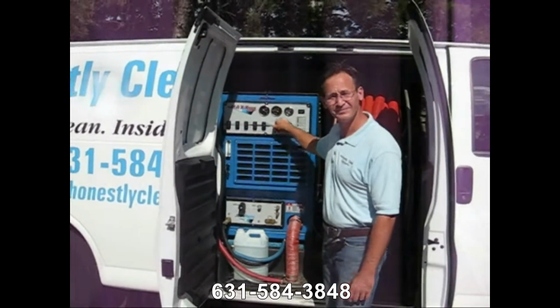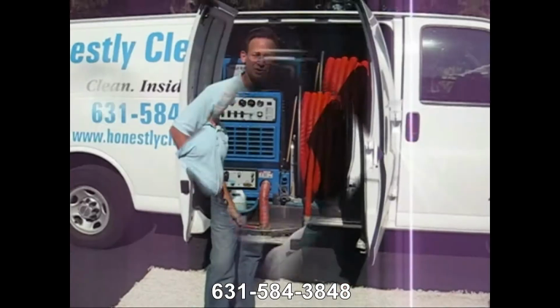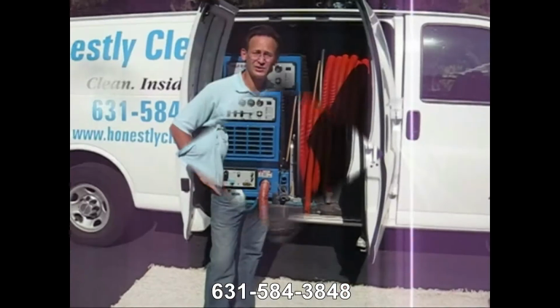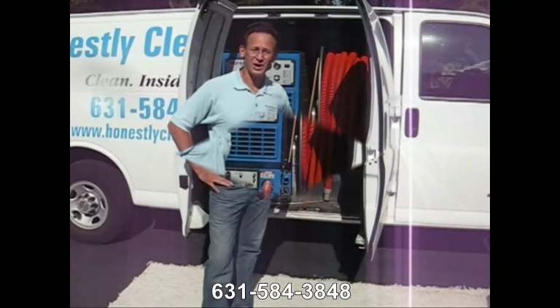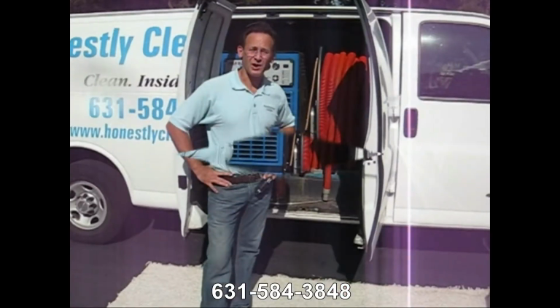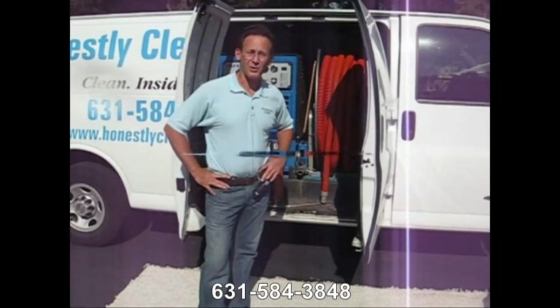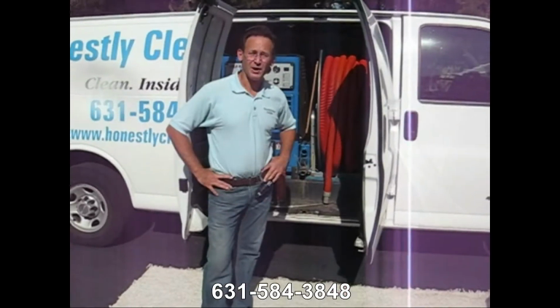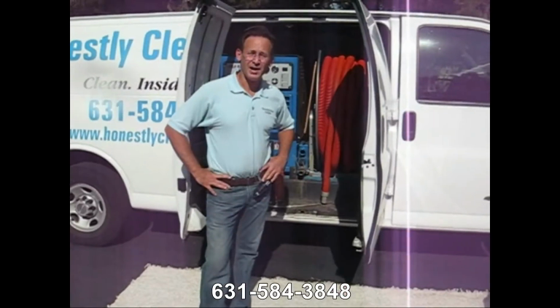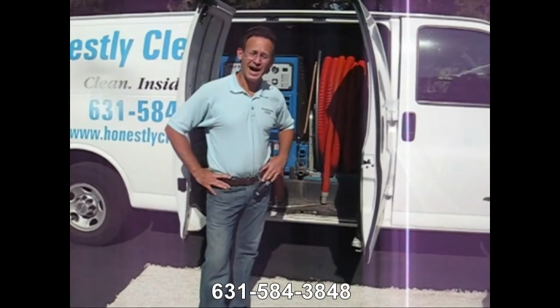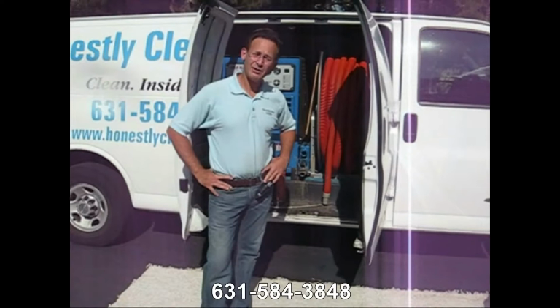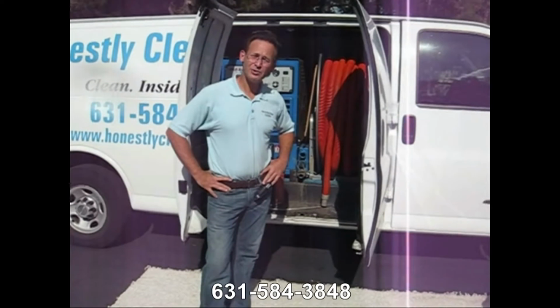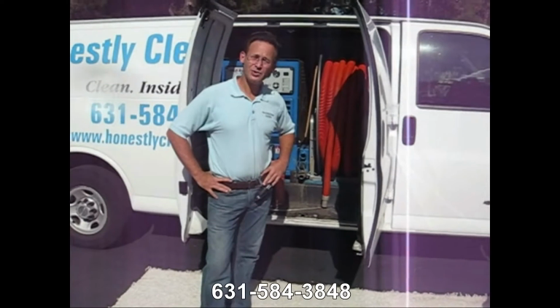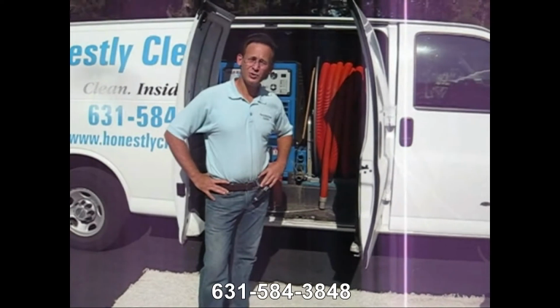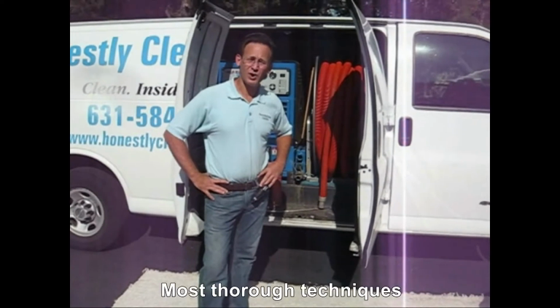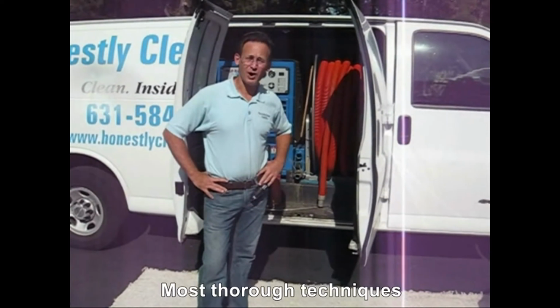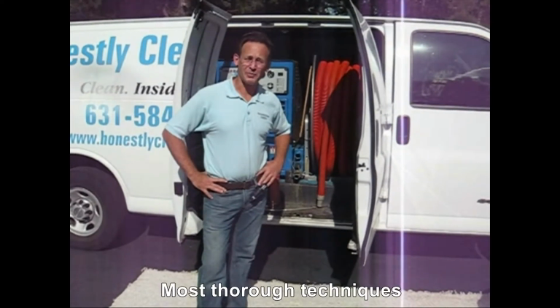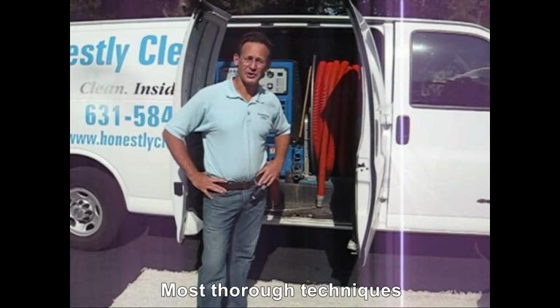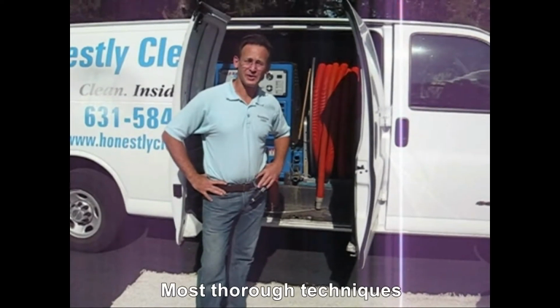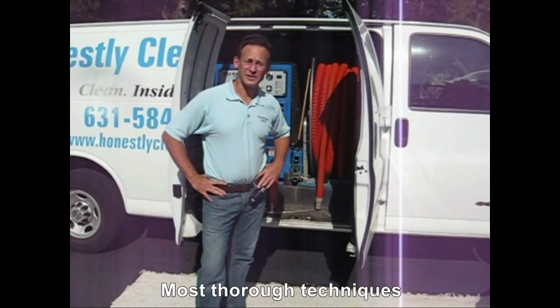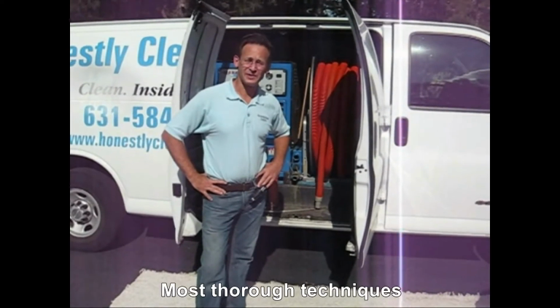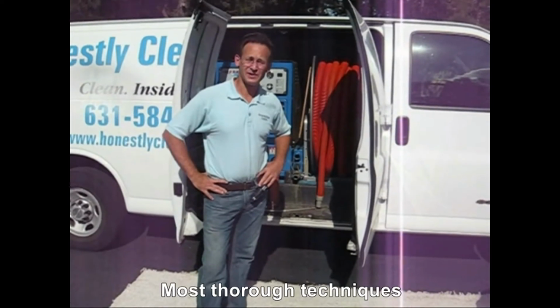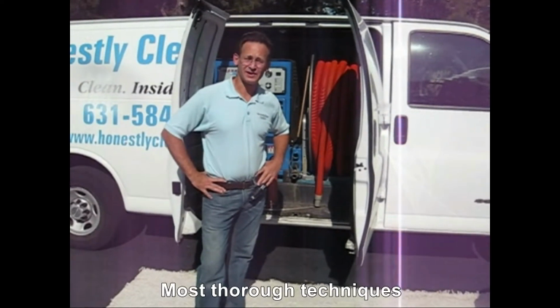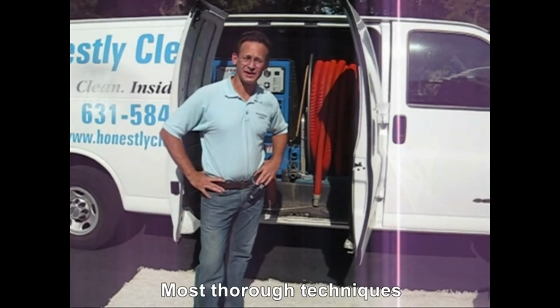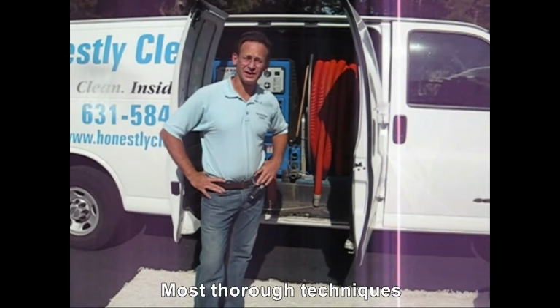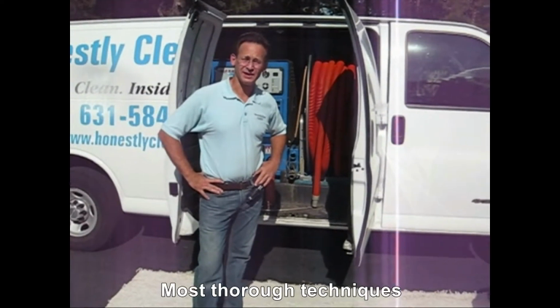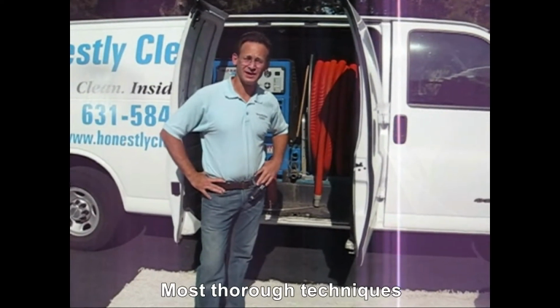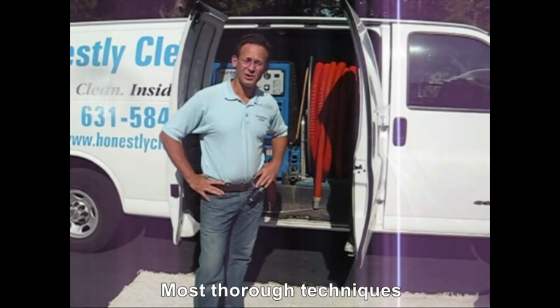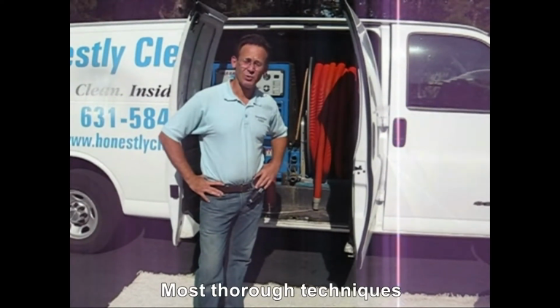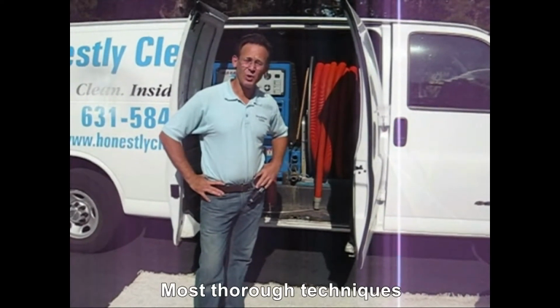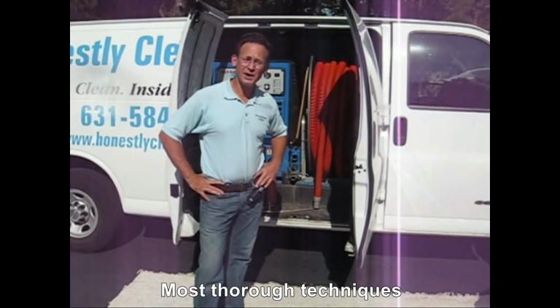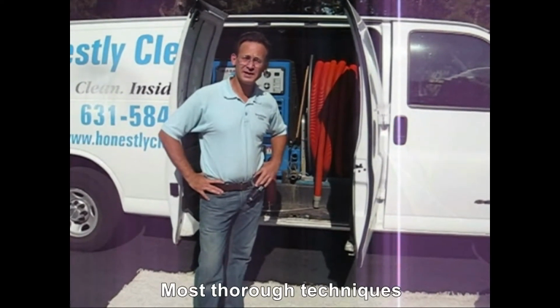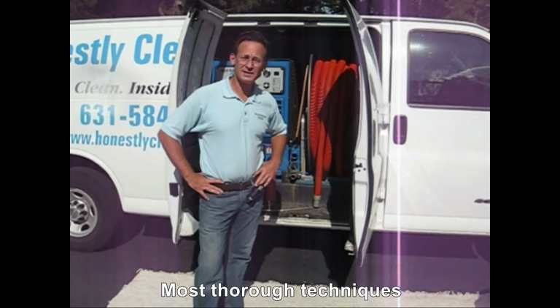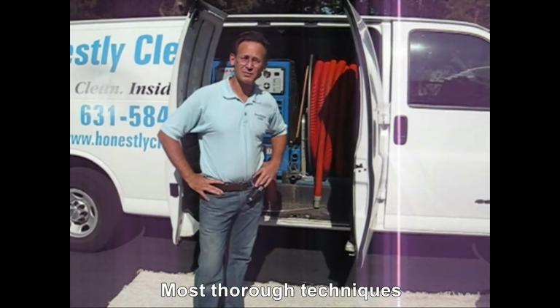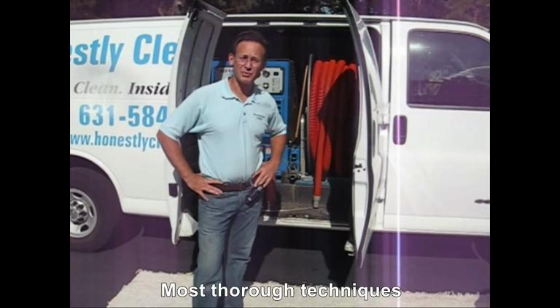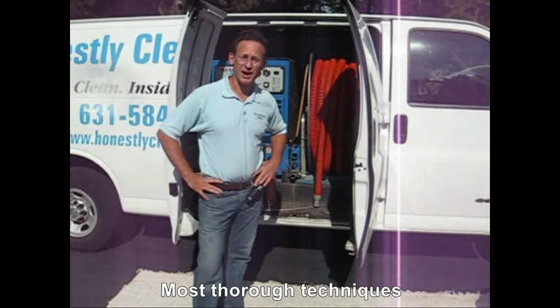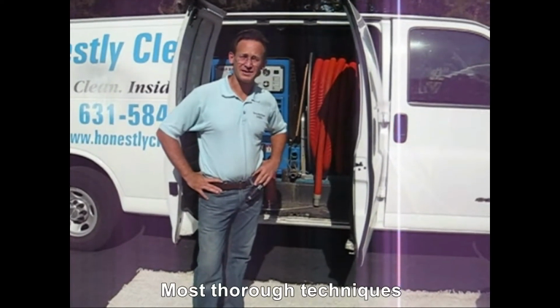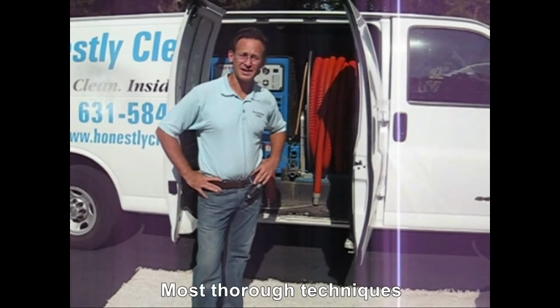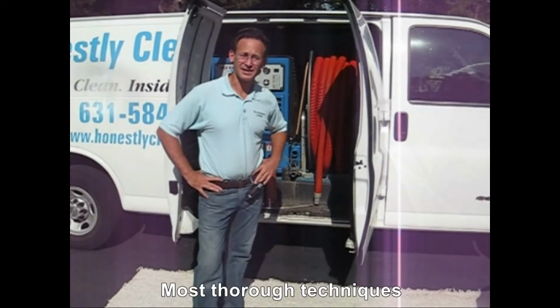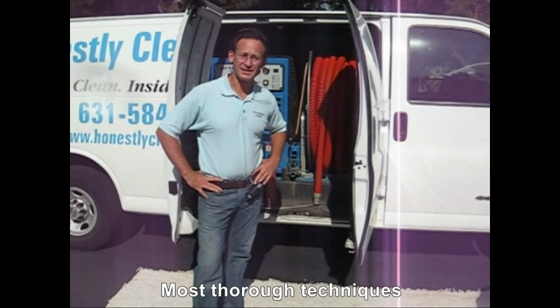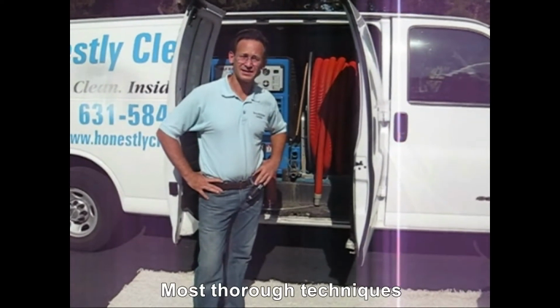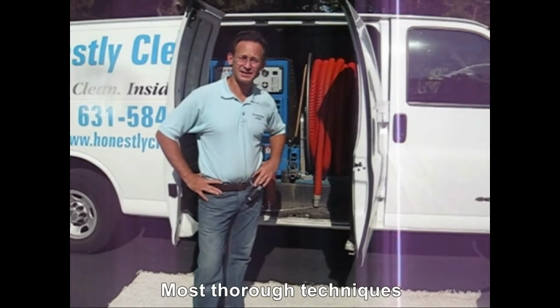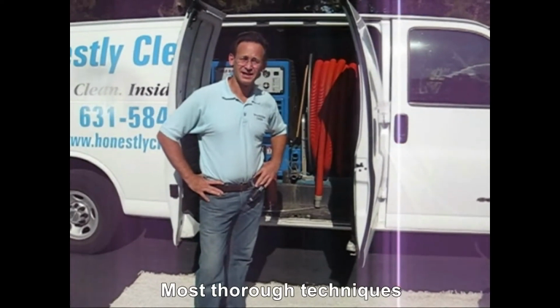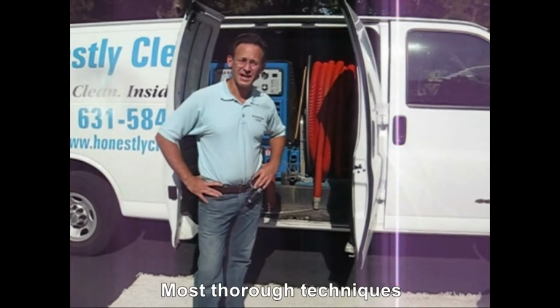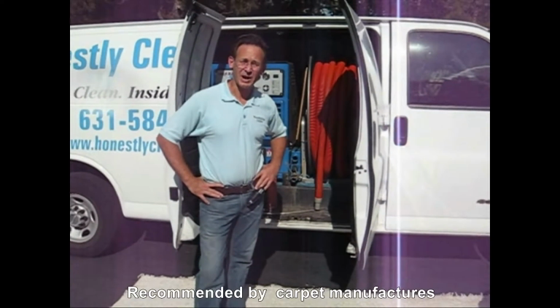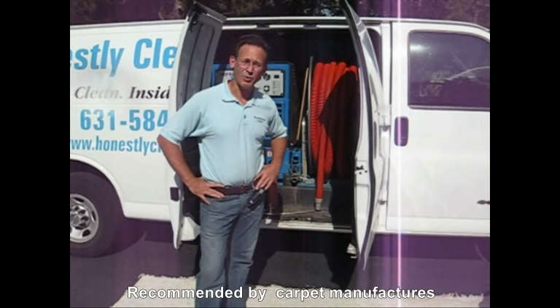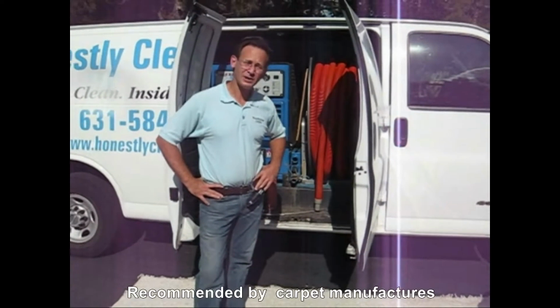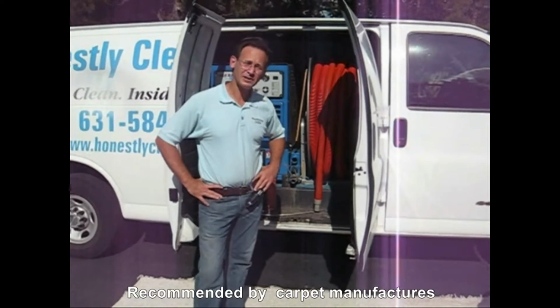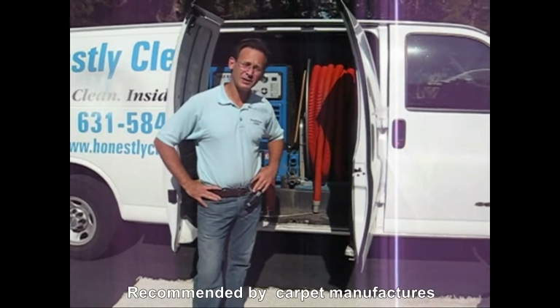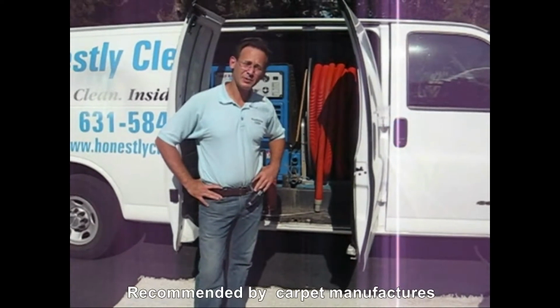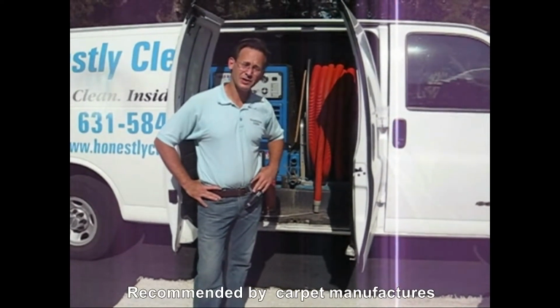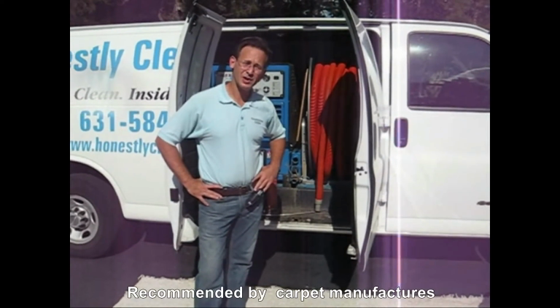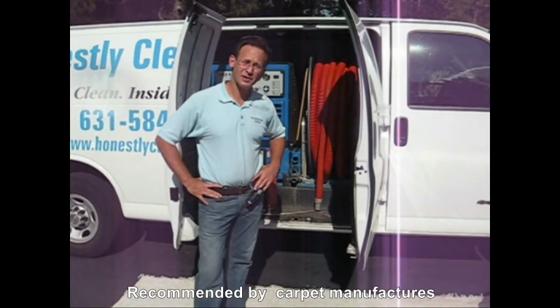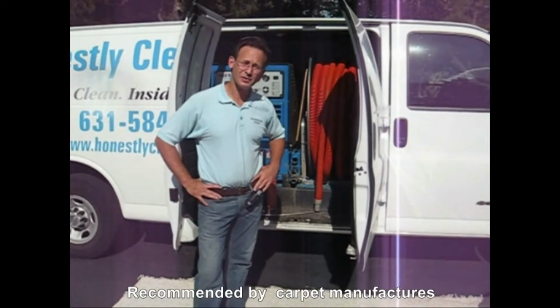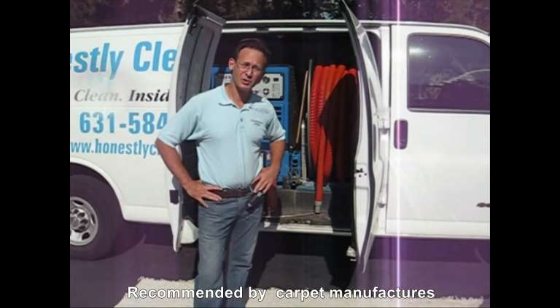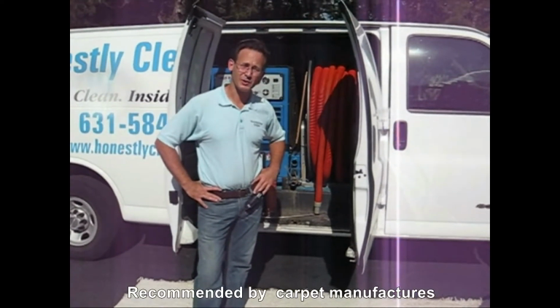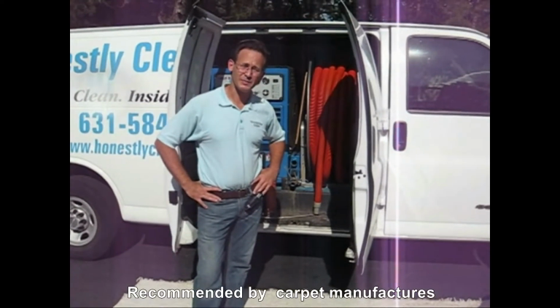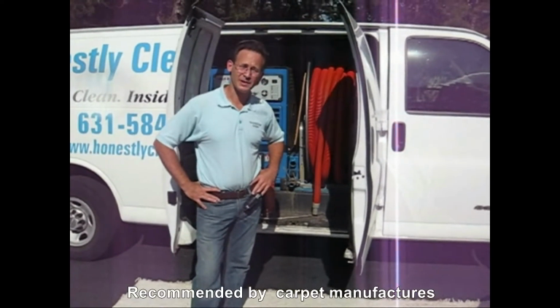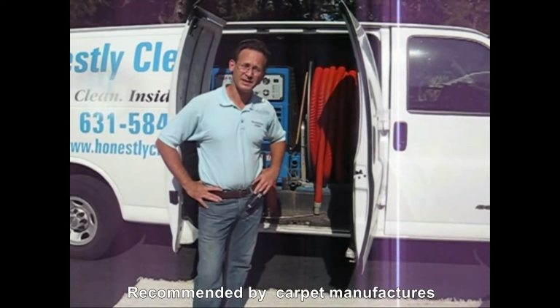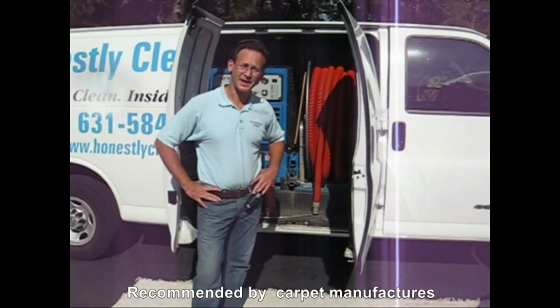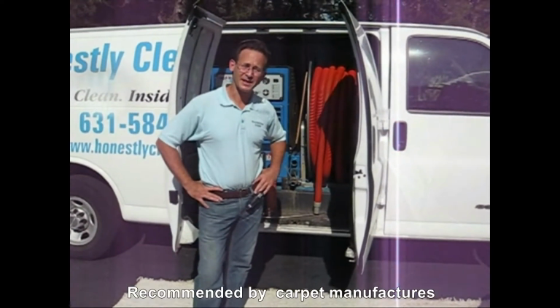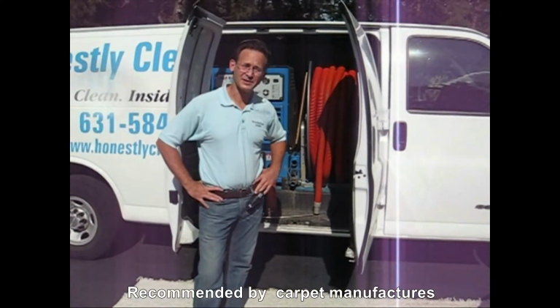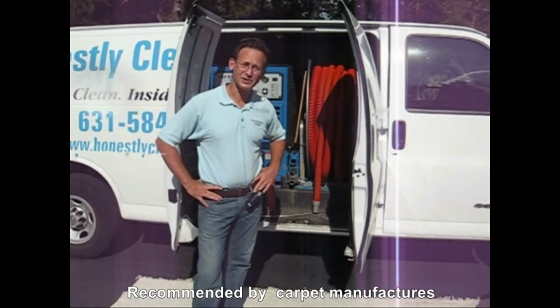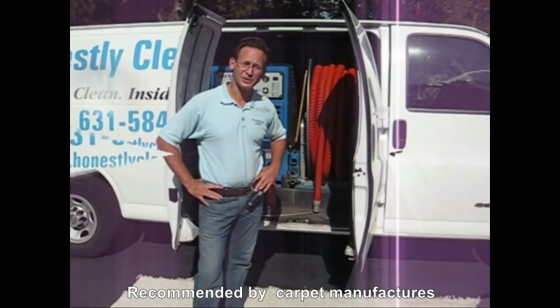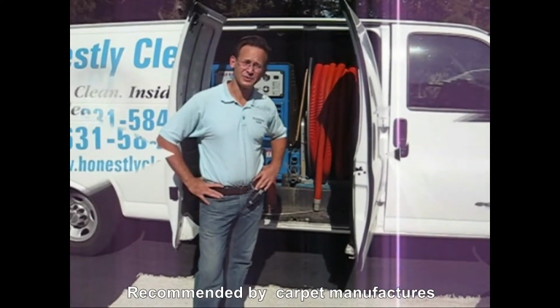So, how do carpet cleaners clean? What is the process, and what are some of the other equipment that is used?